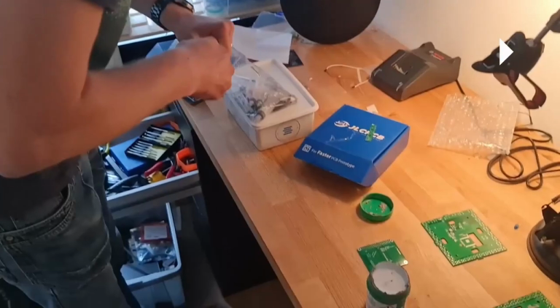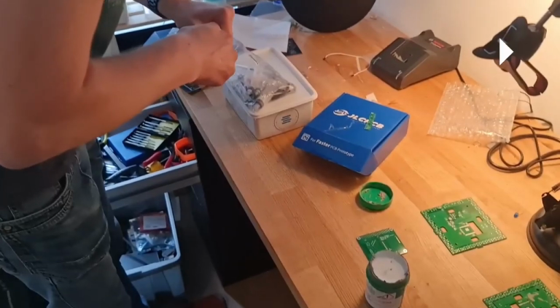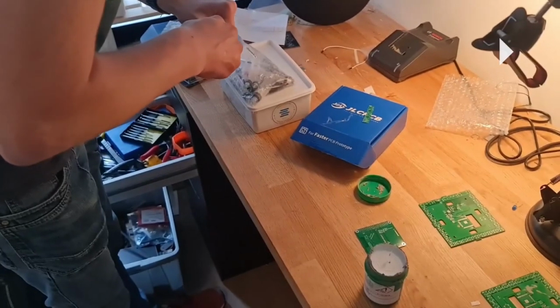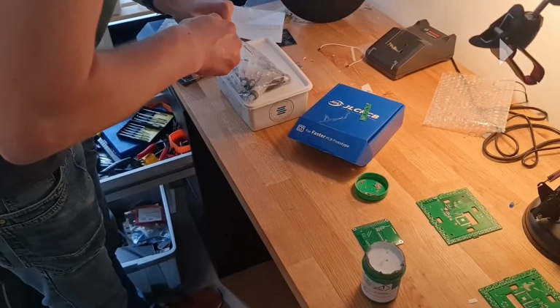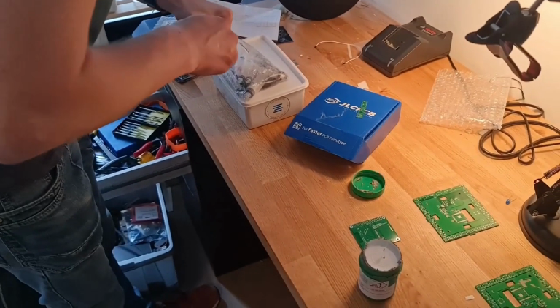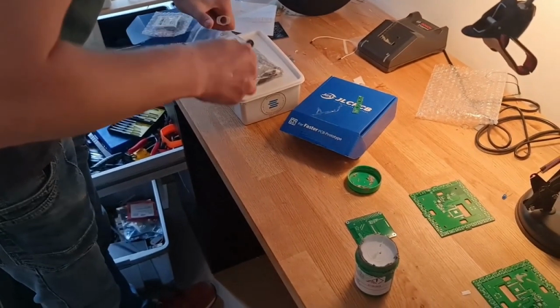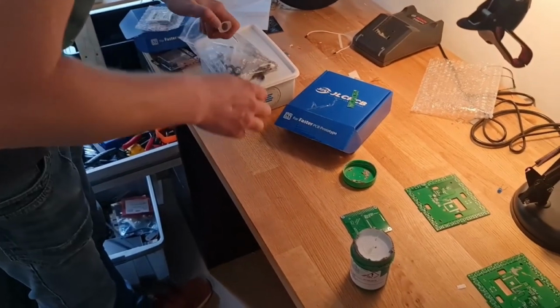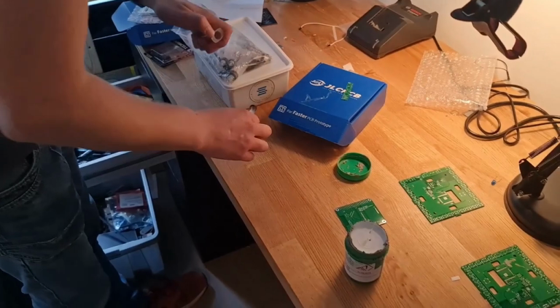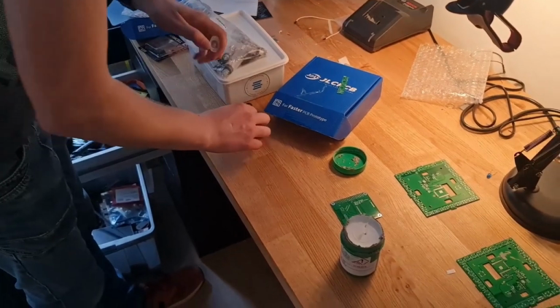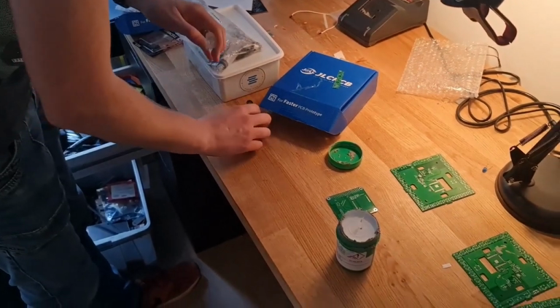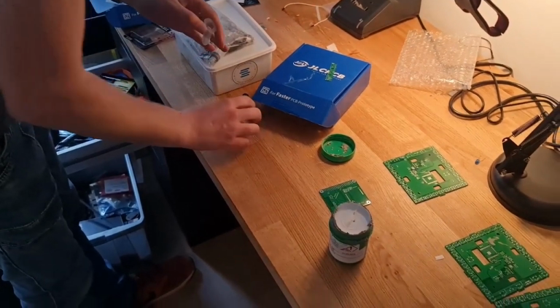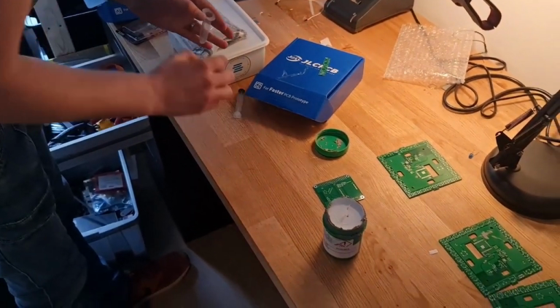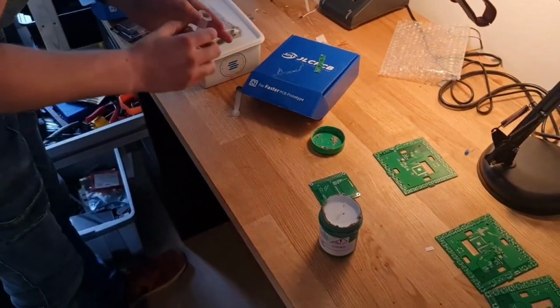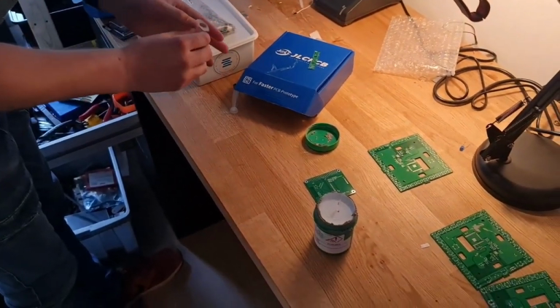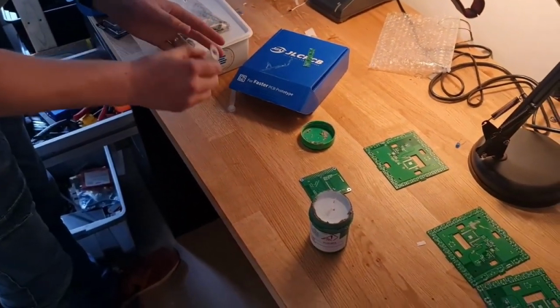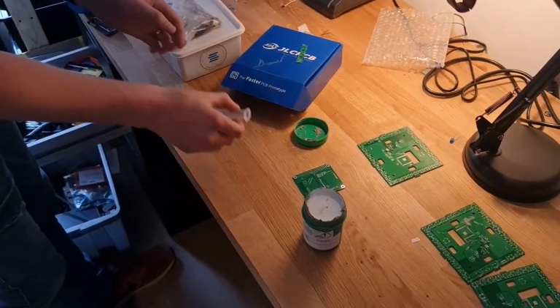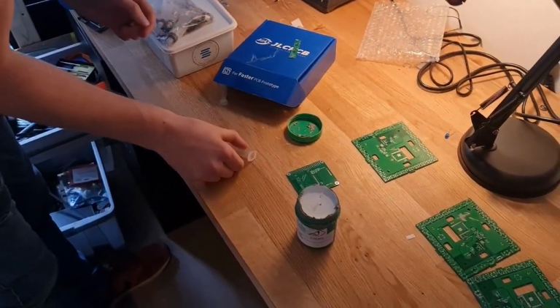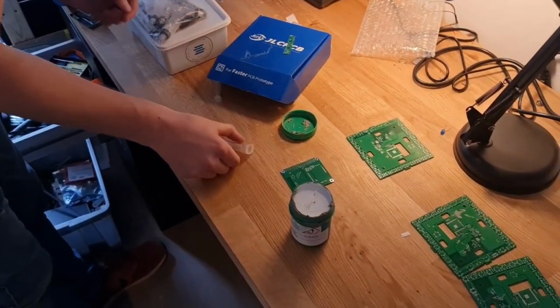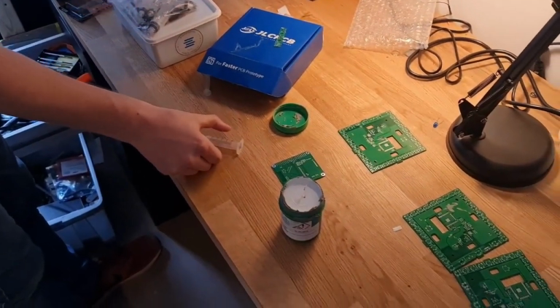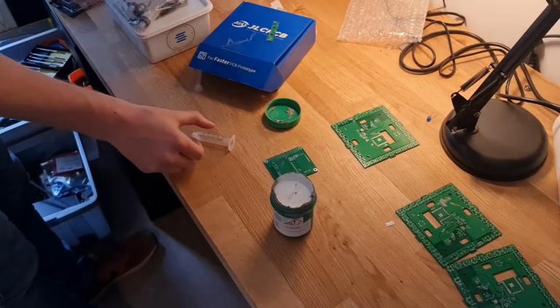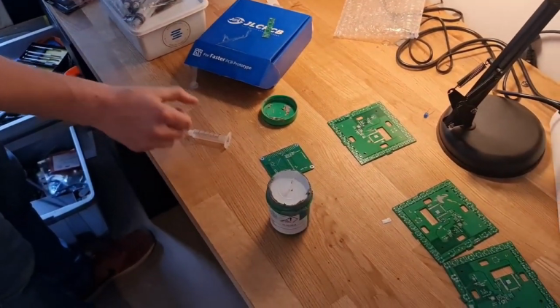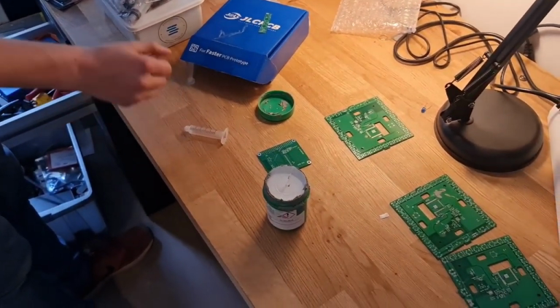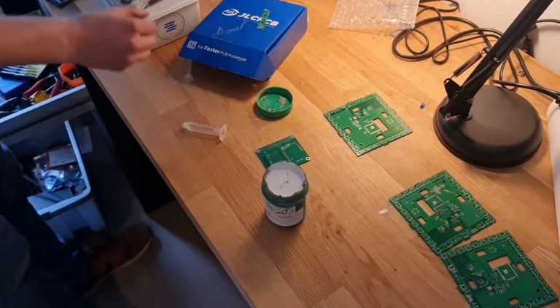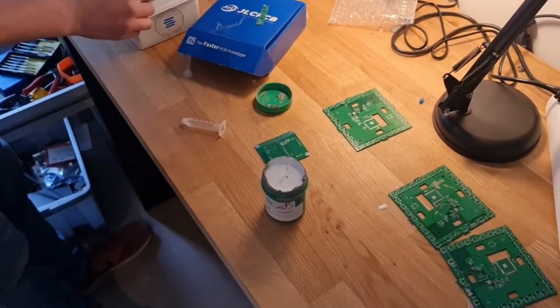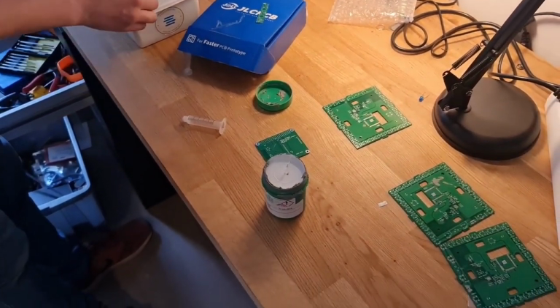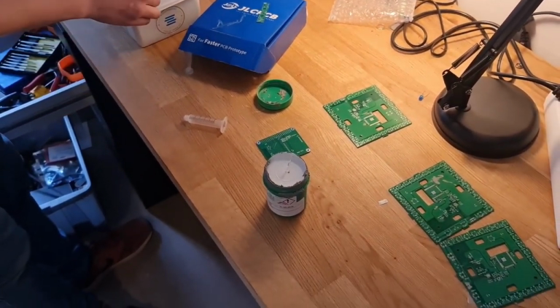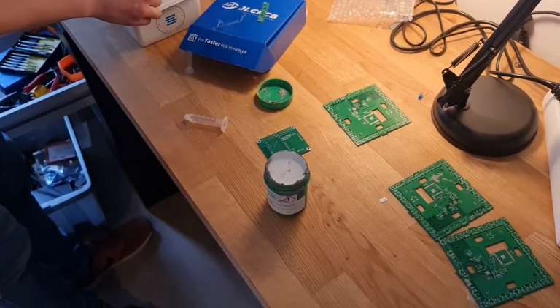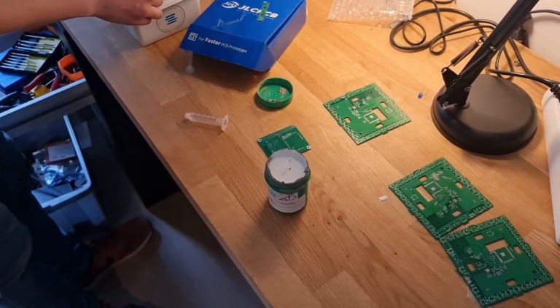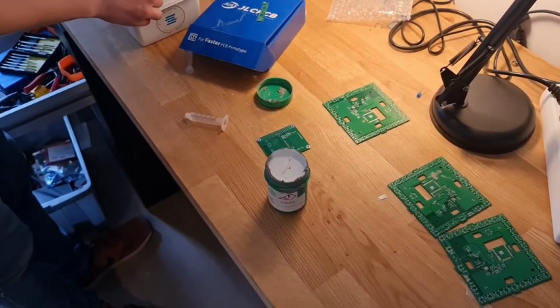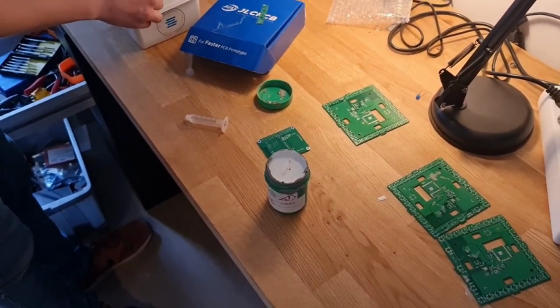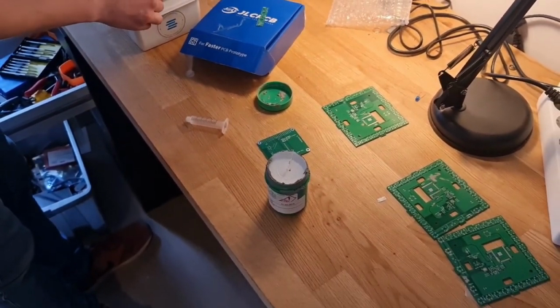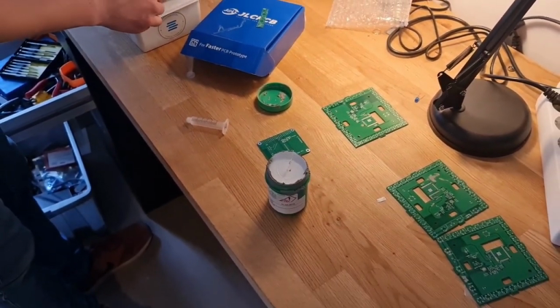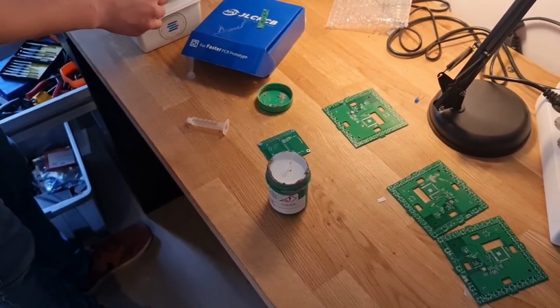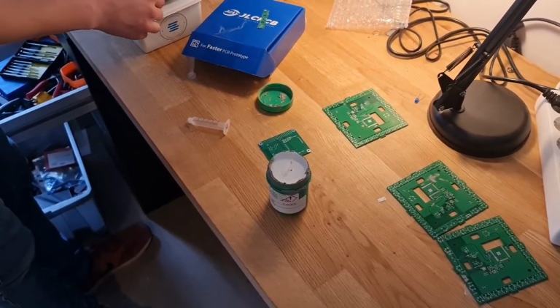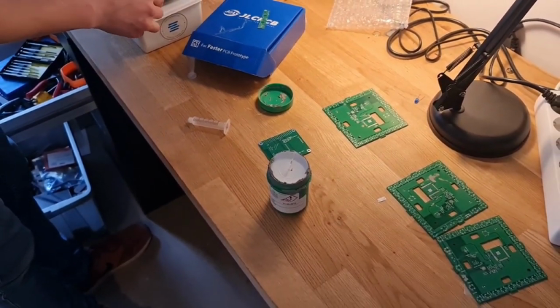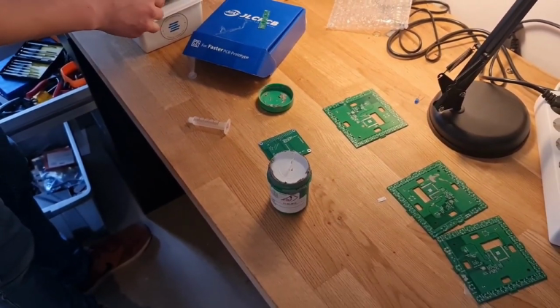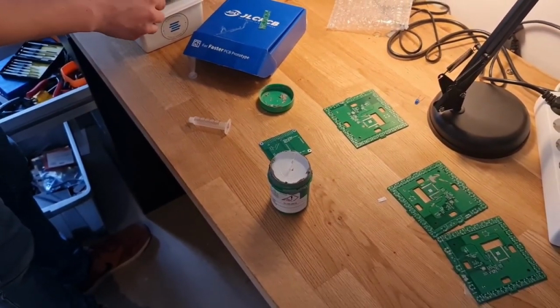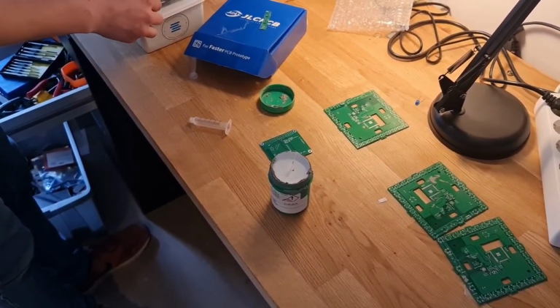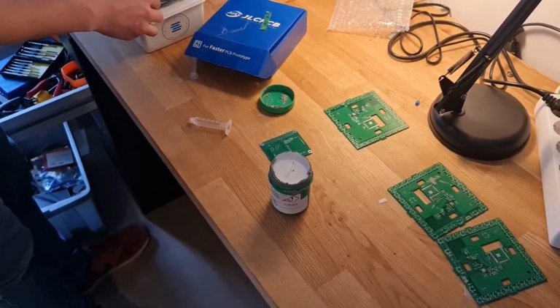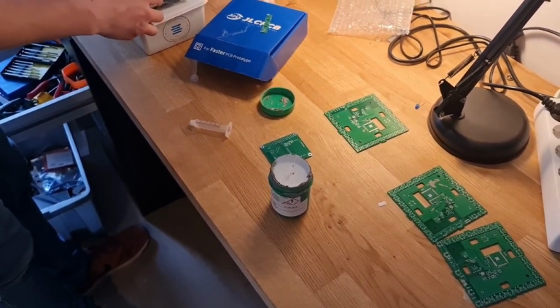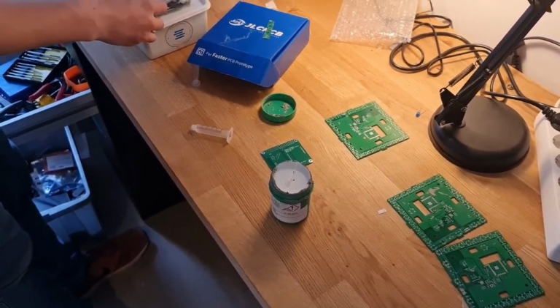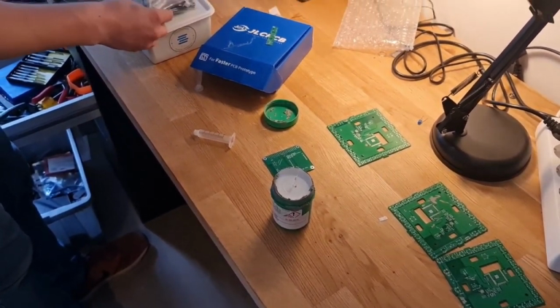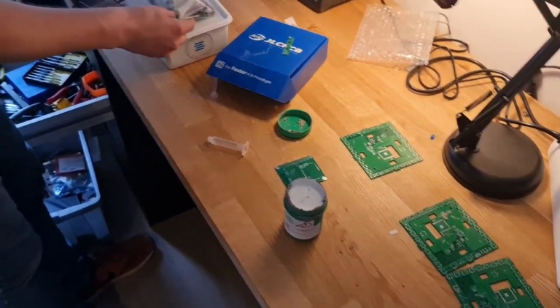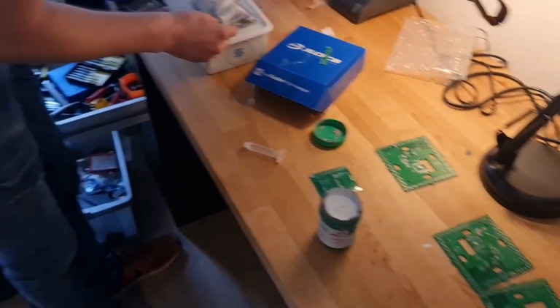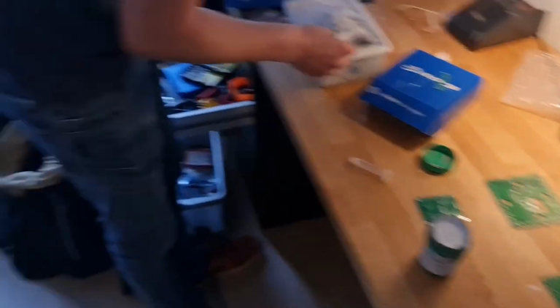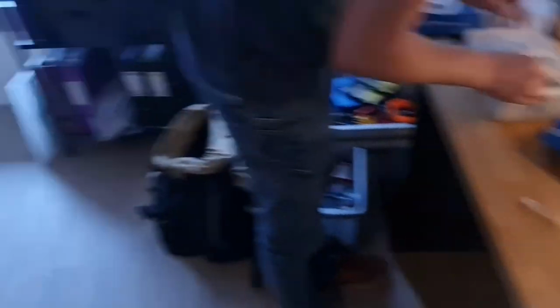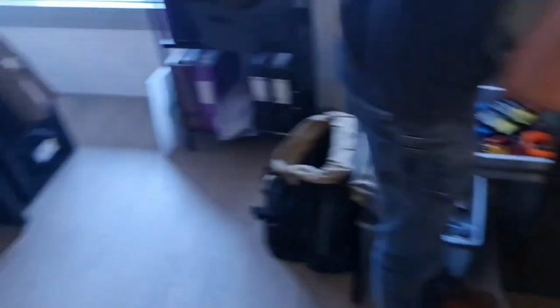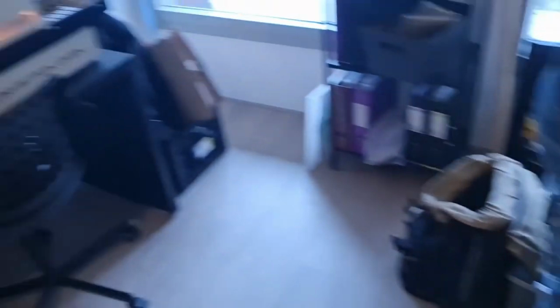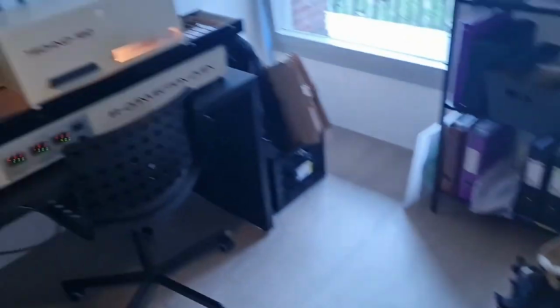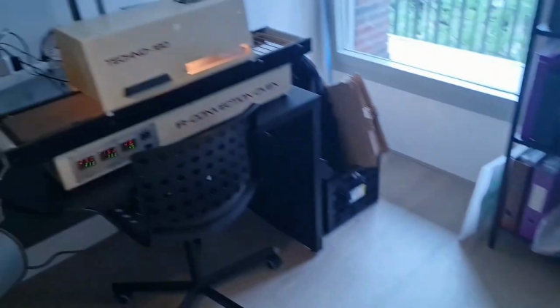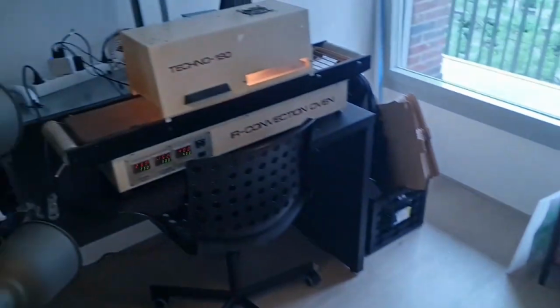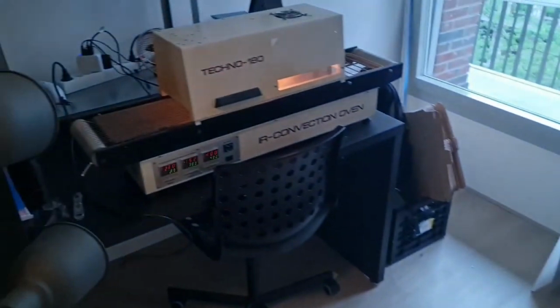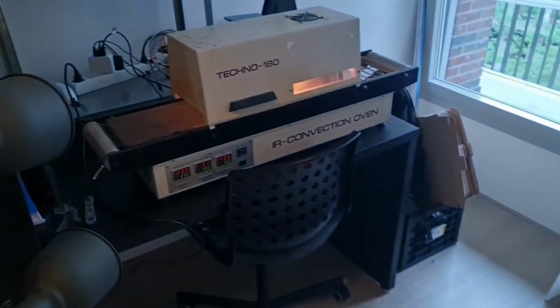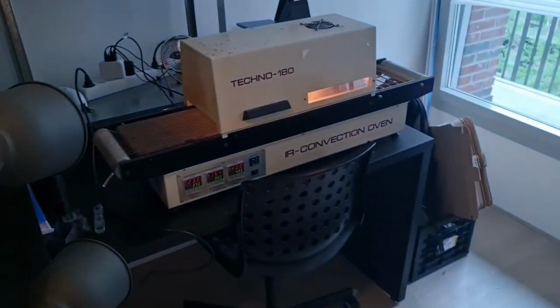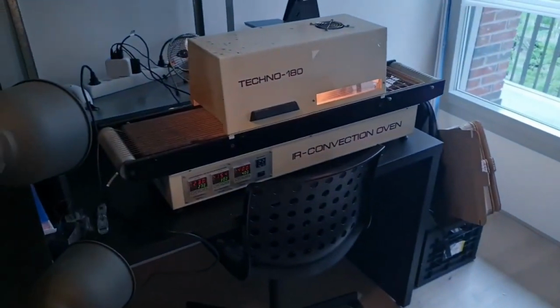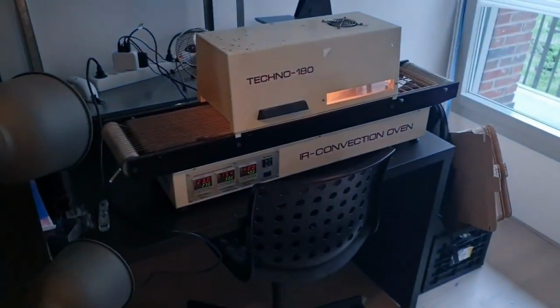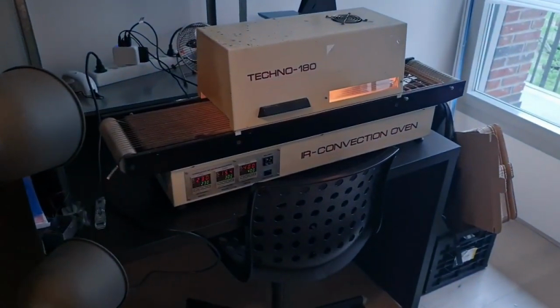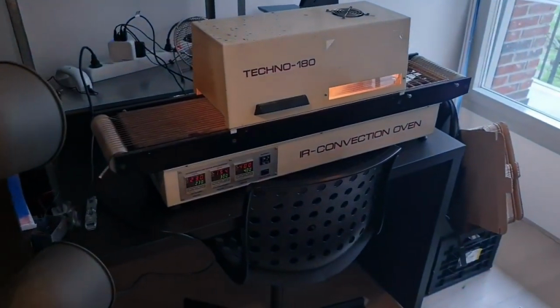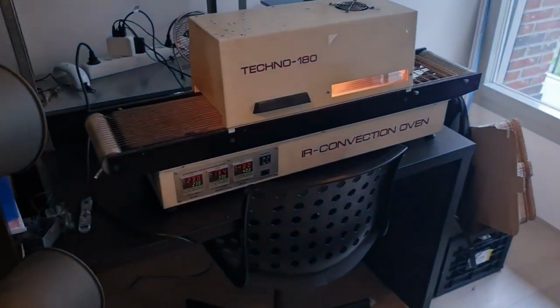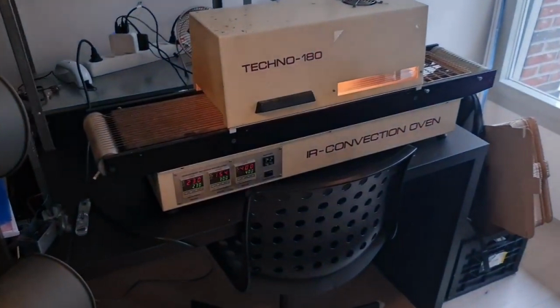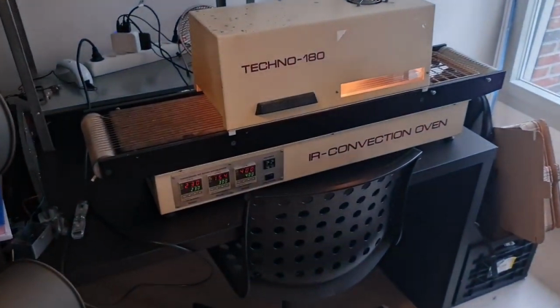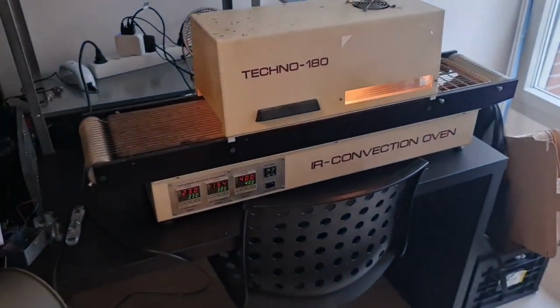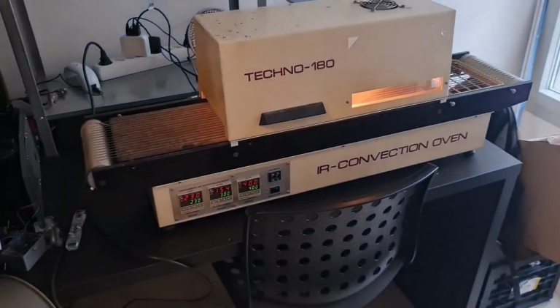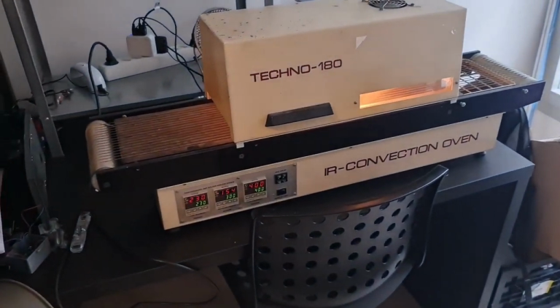First thing we tried to do was get the solder paste into the syringe. We use the syringe to get the solder paste onto the board pads for your components, and then we take it to the oven.